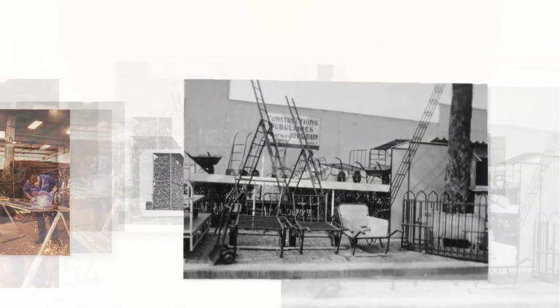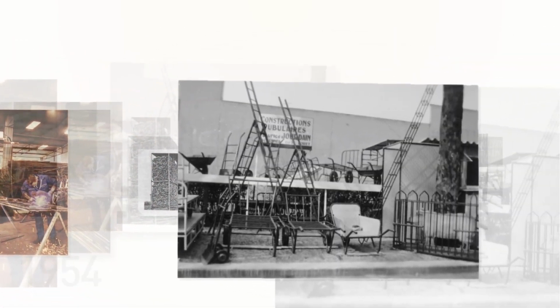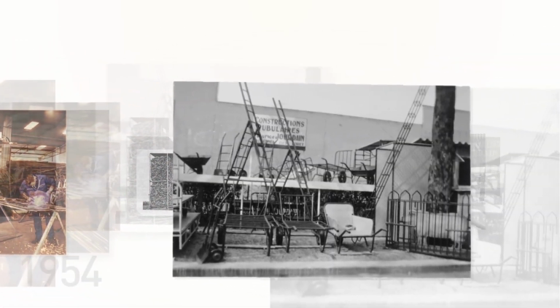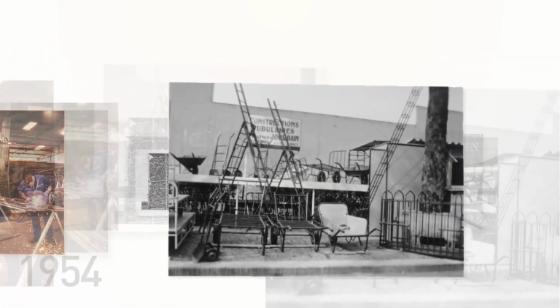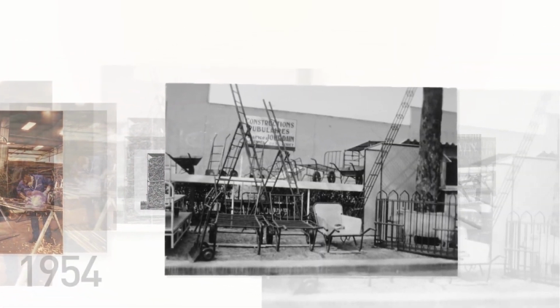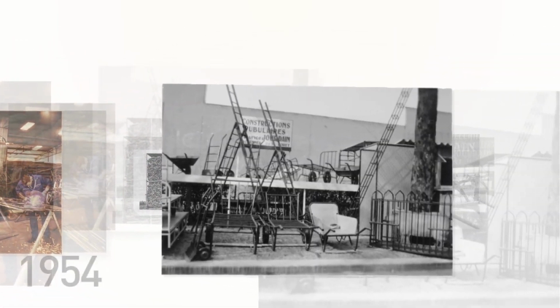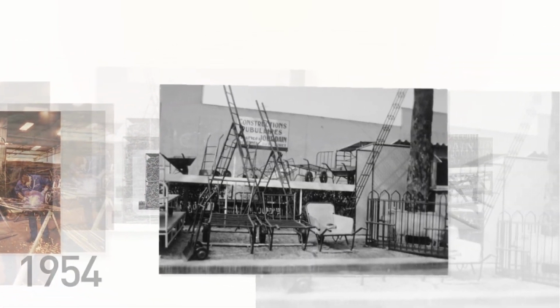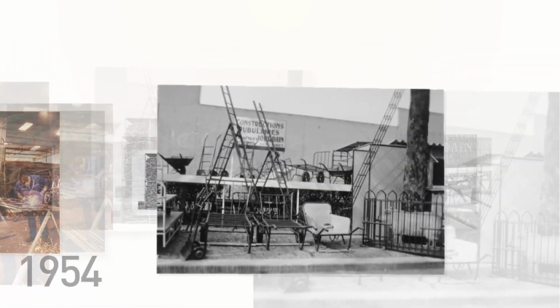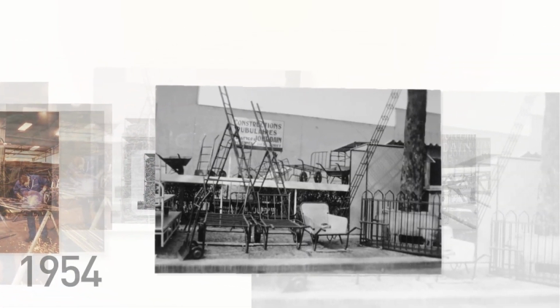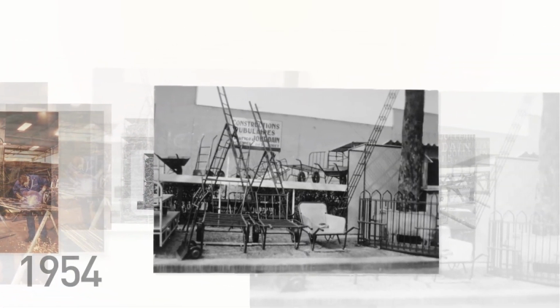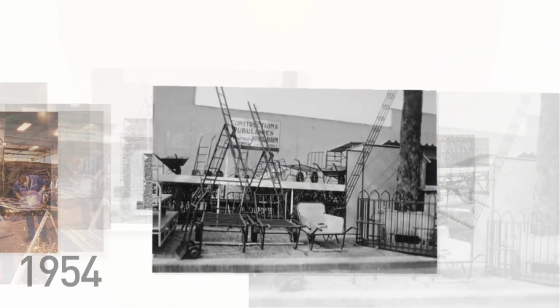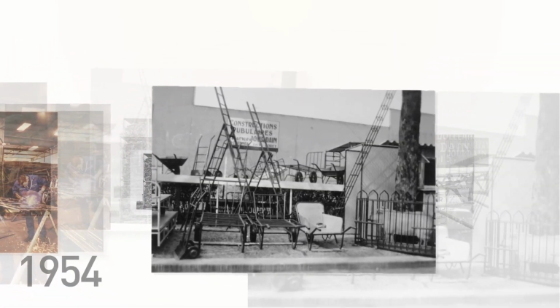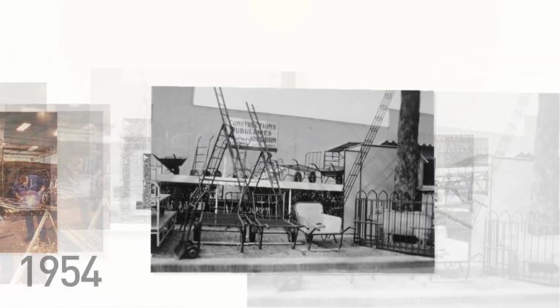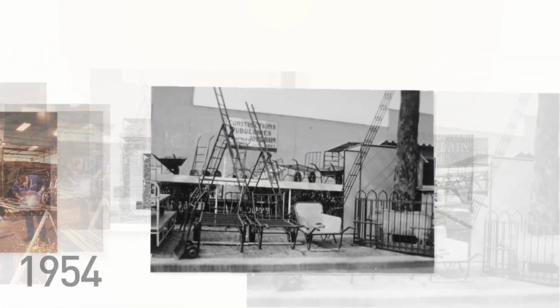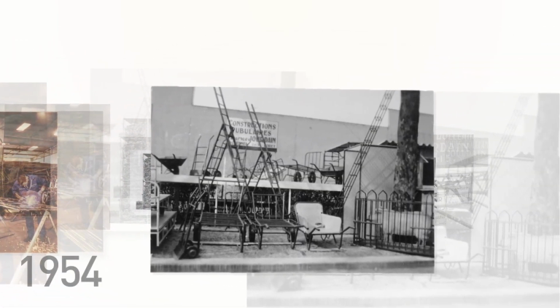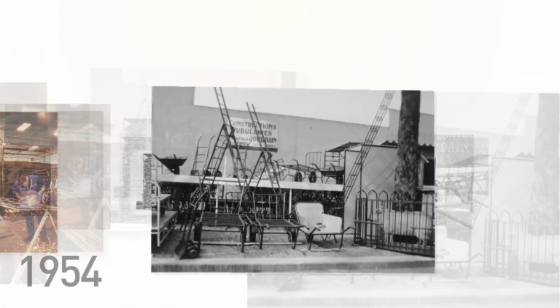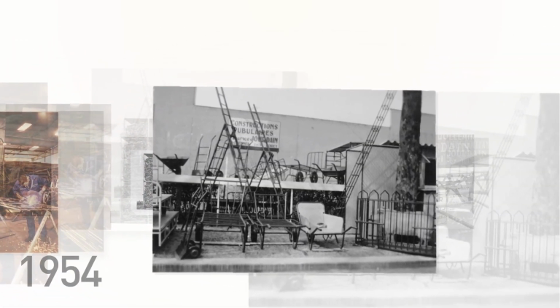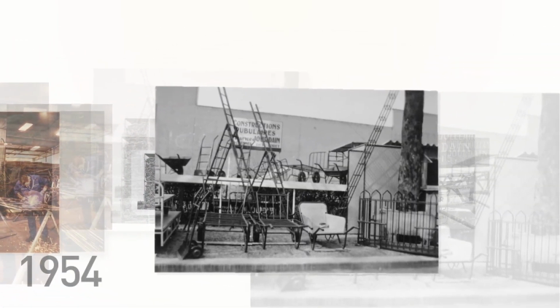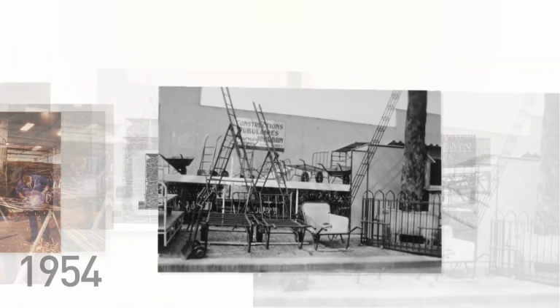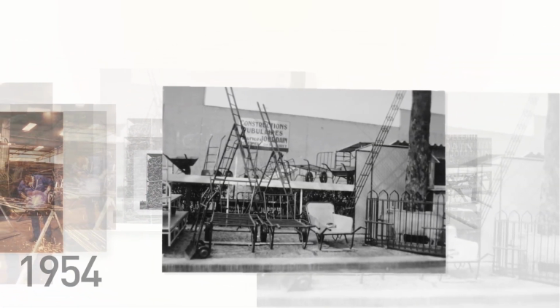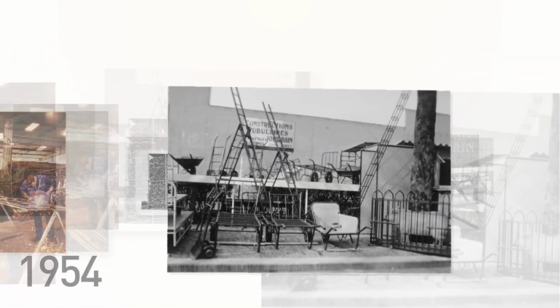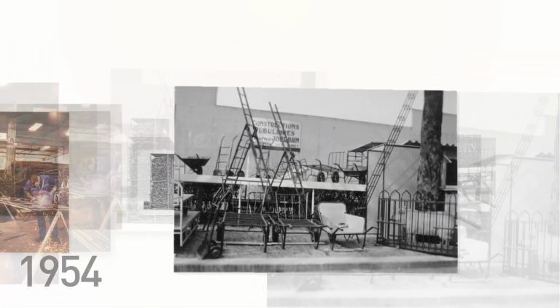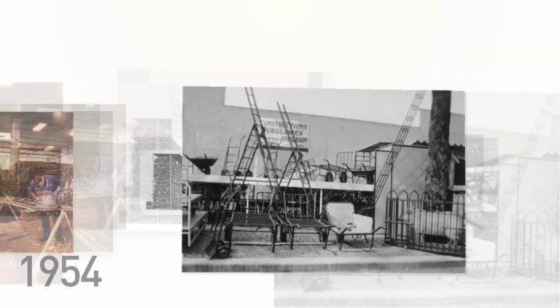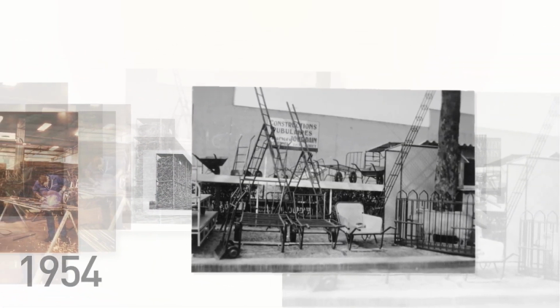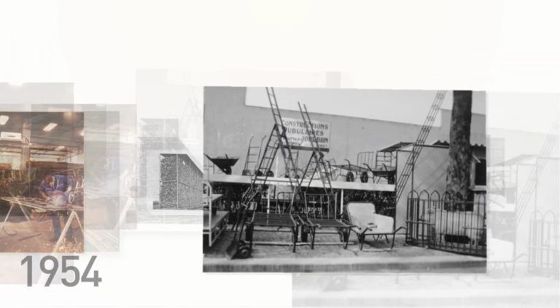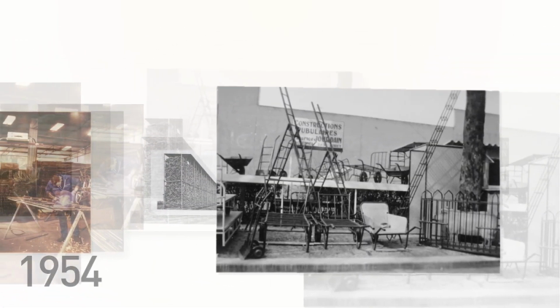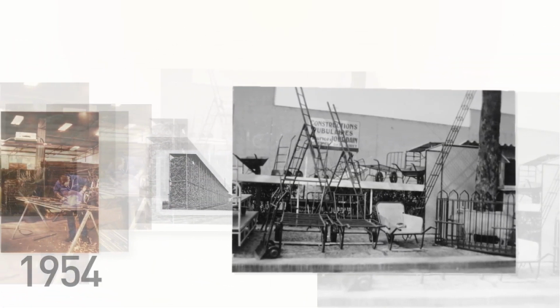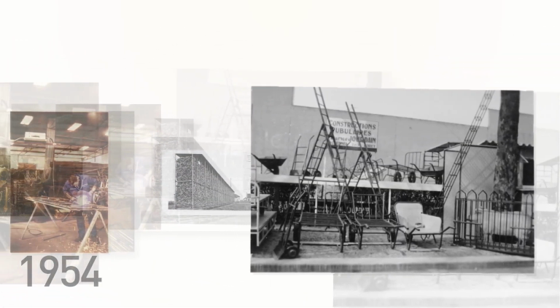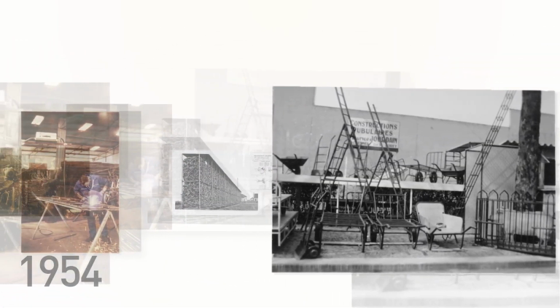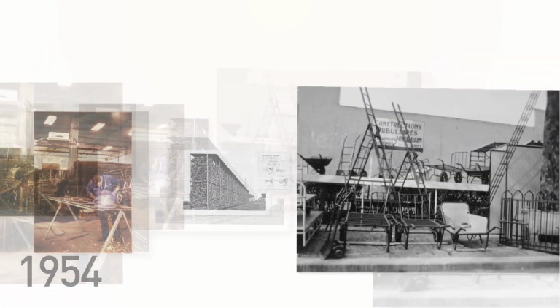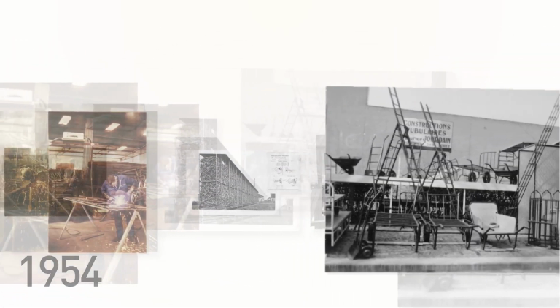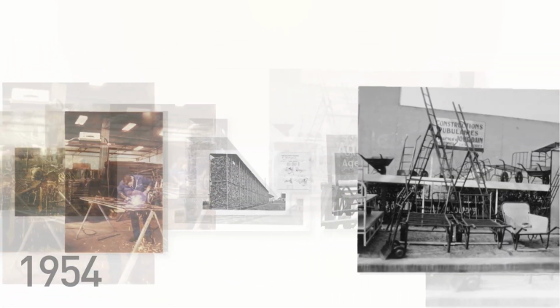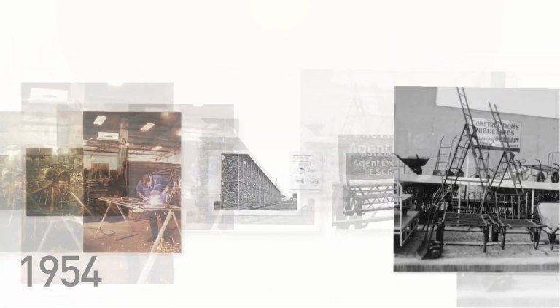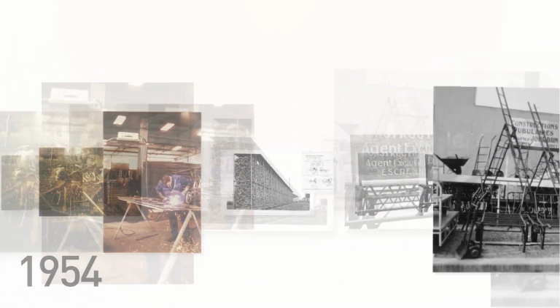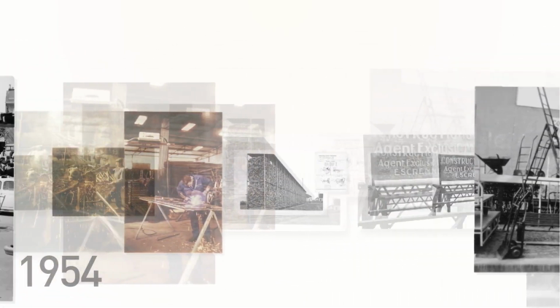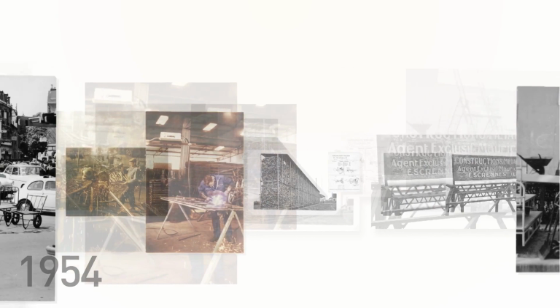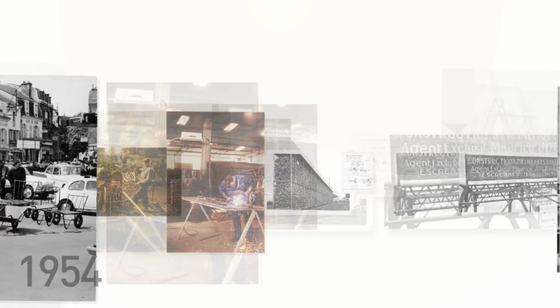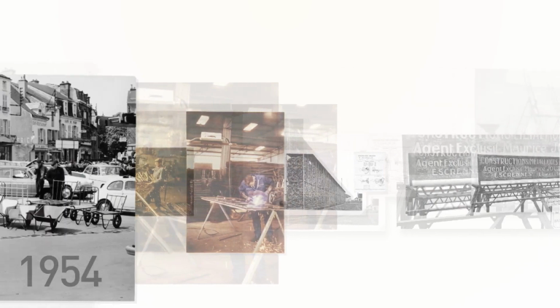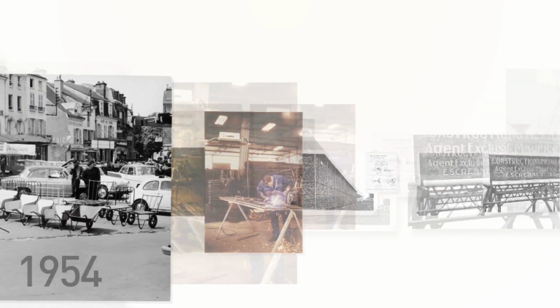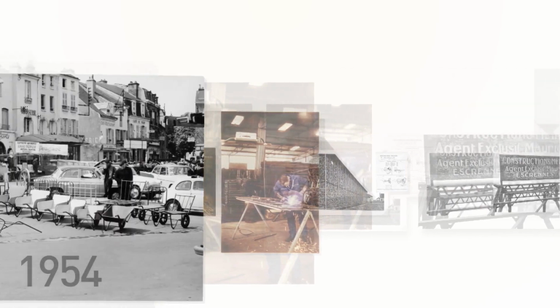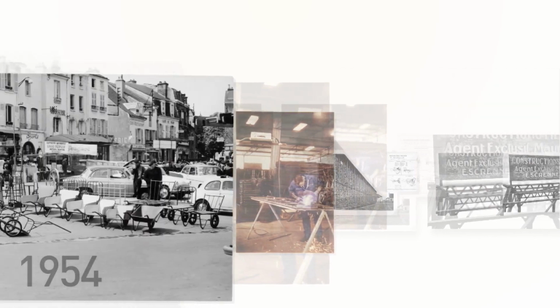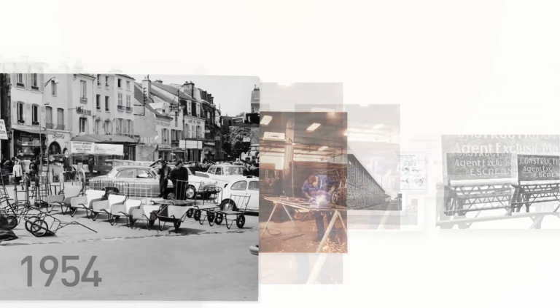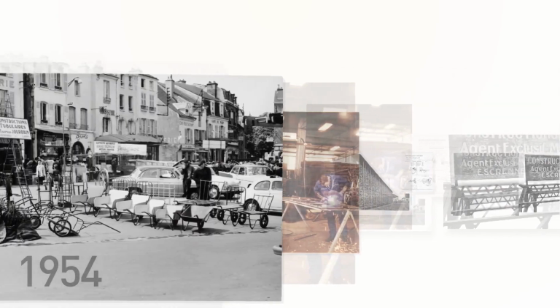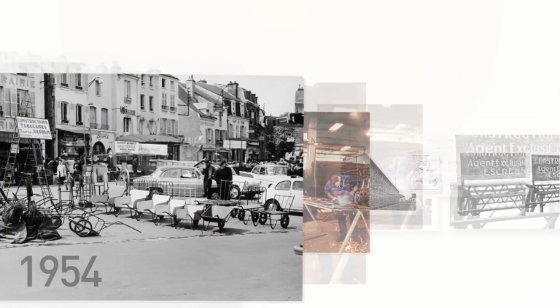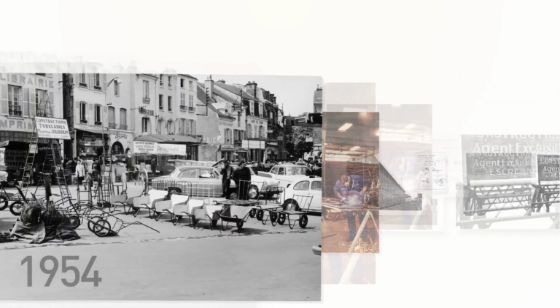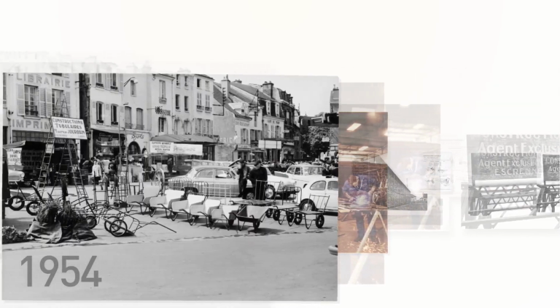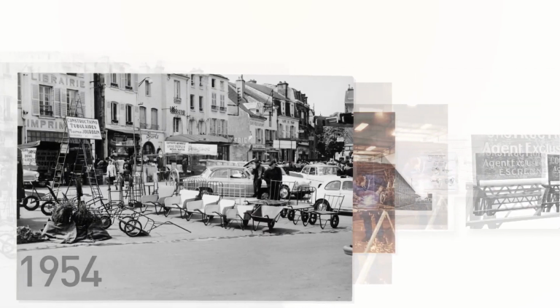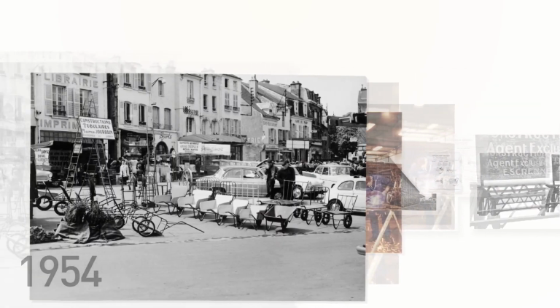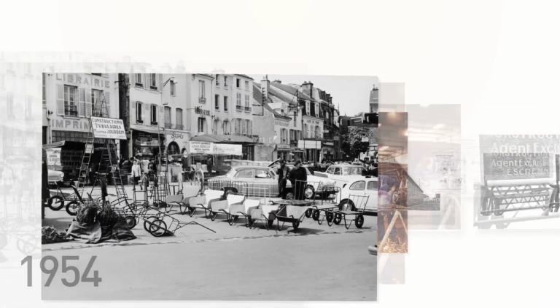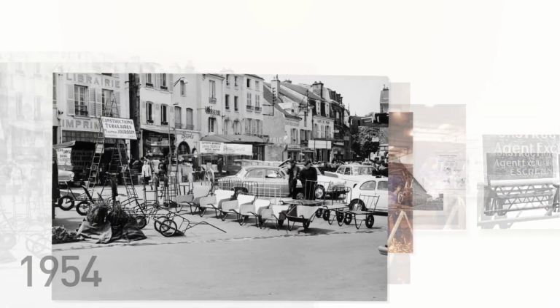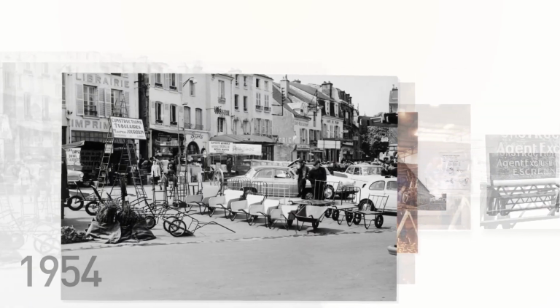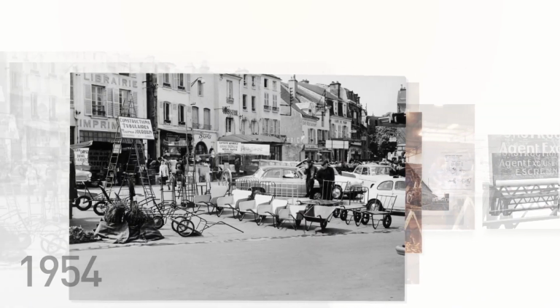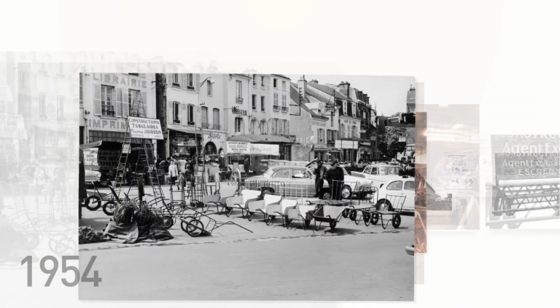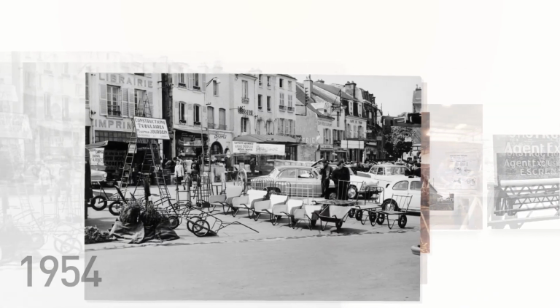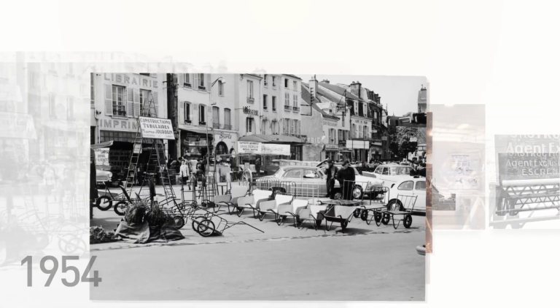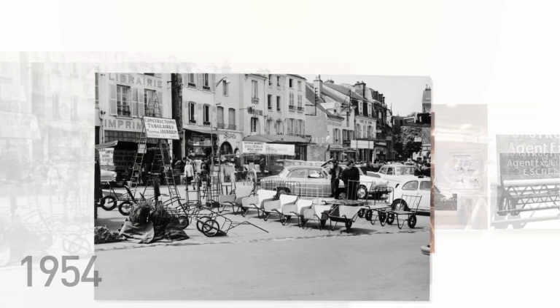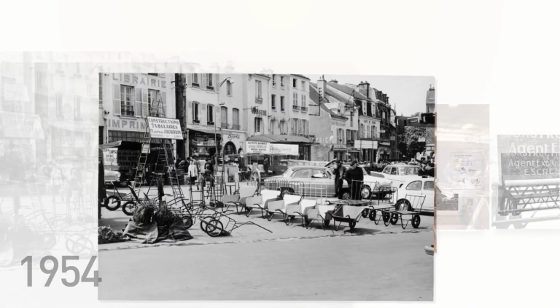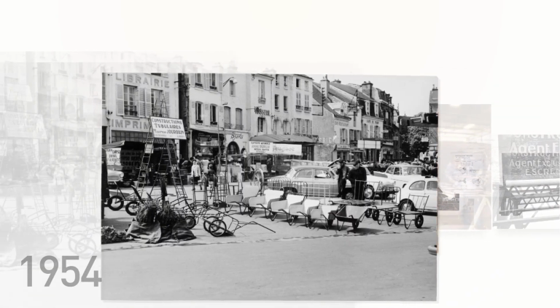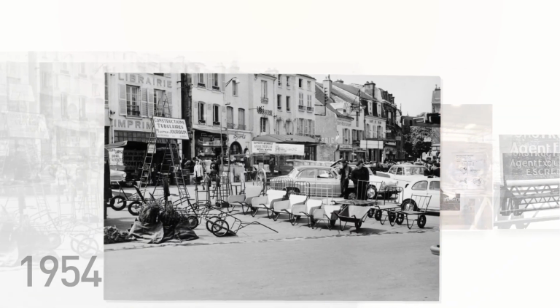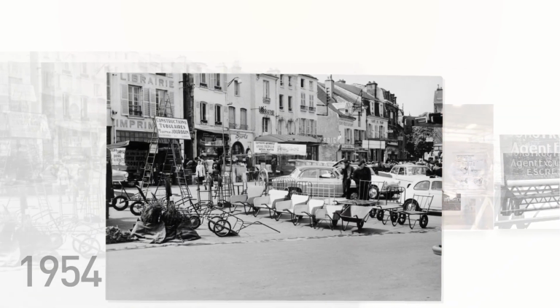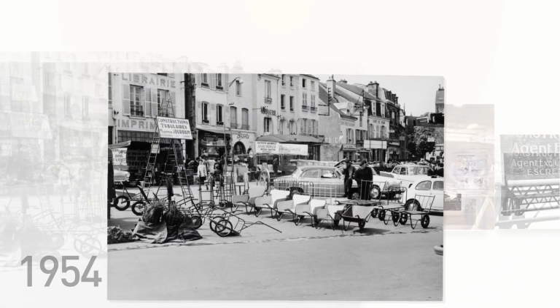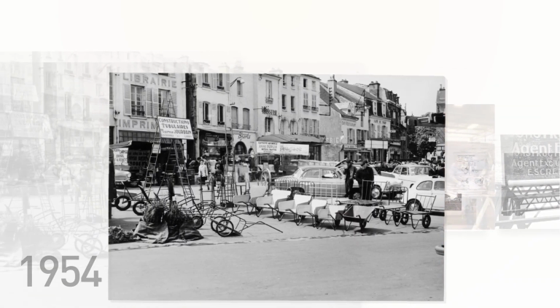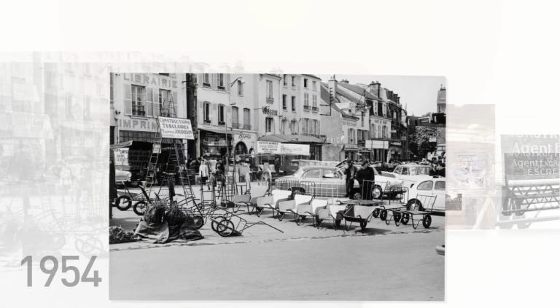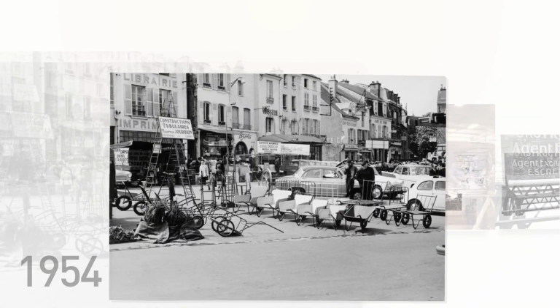In 1954, Martial, our father, developed a range of livestock equipment.